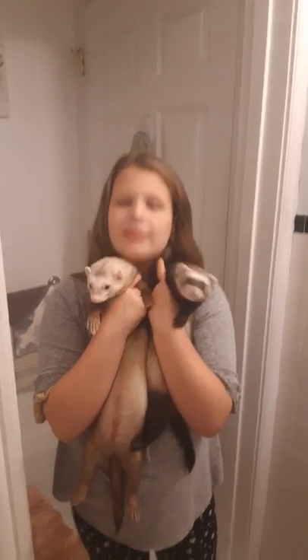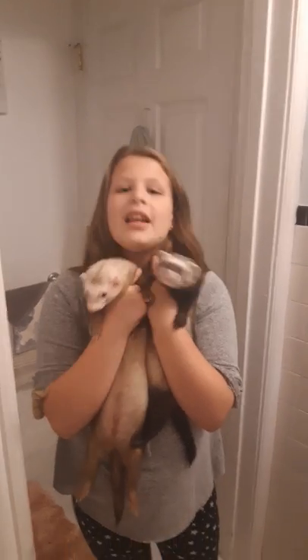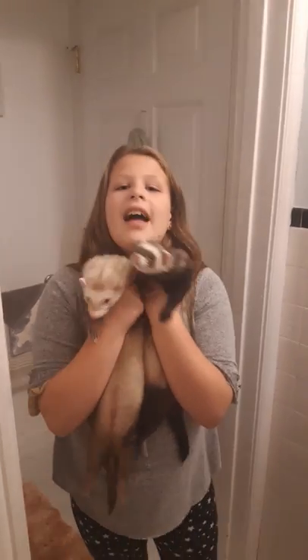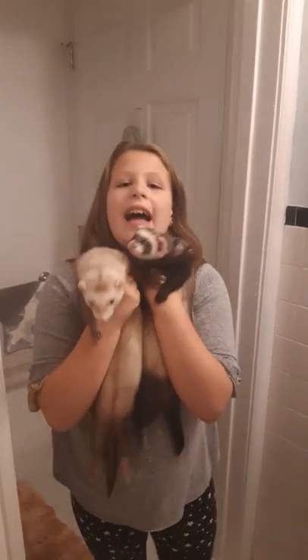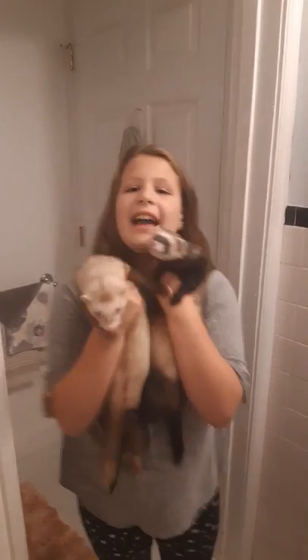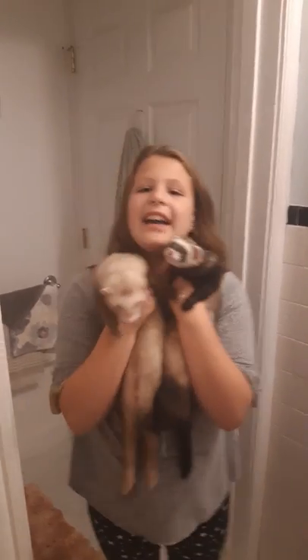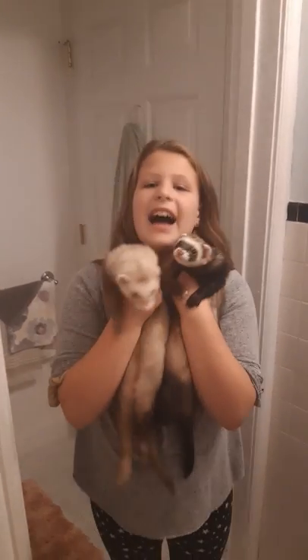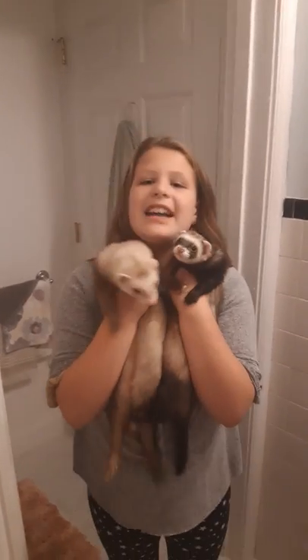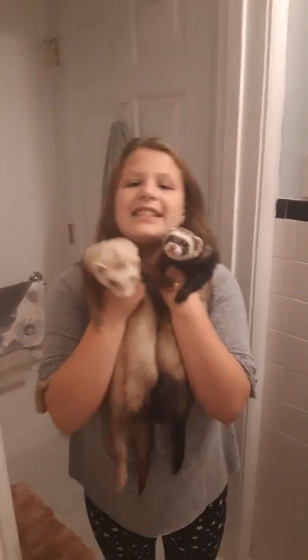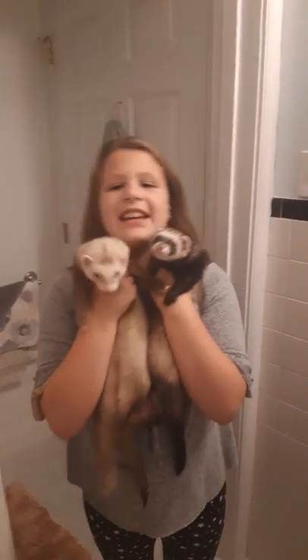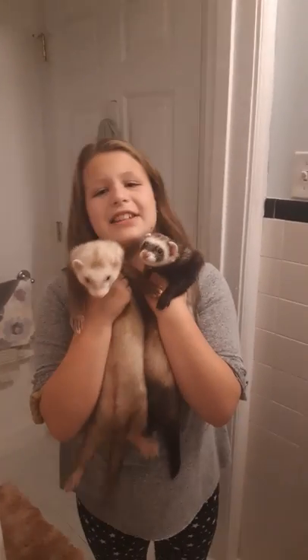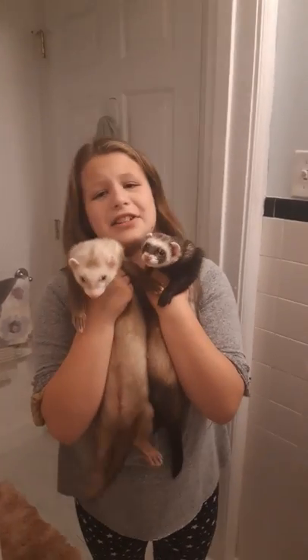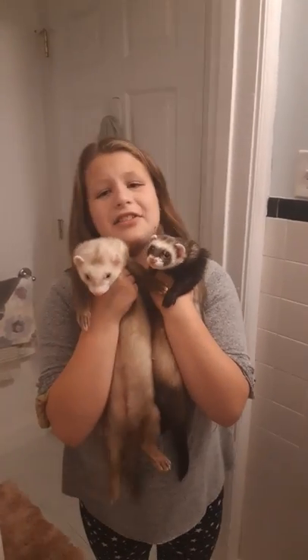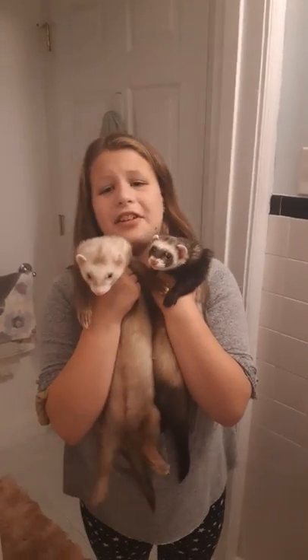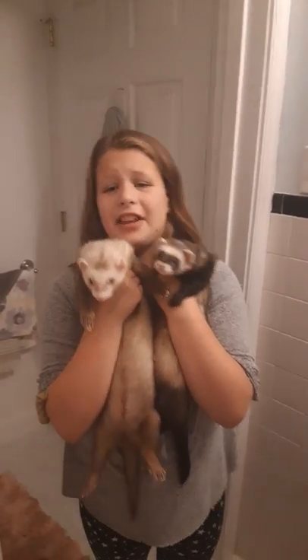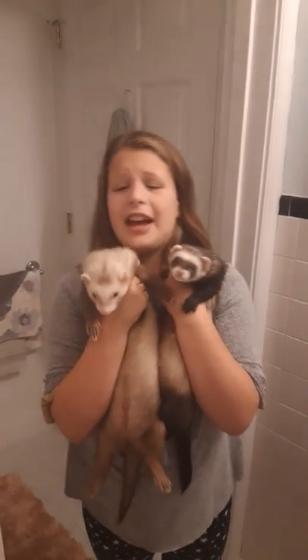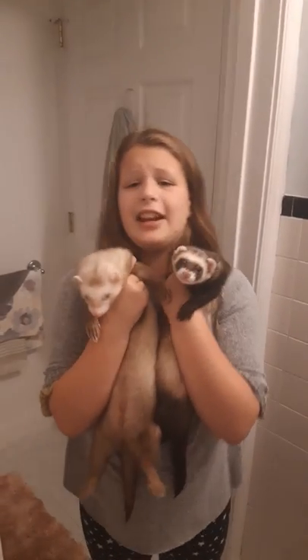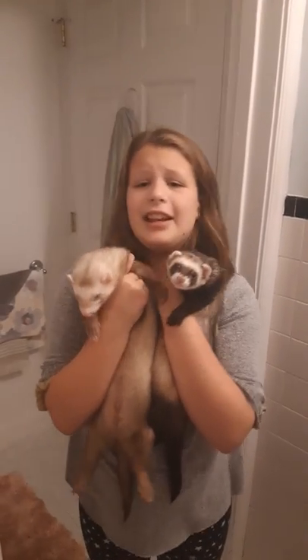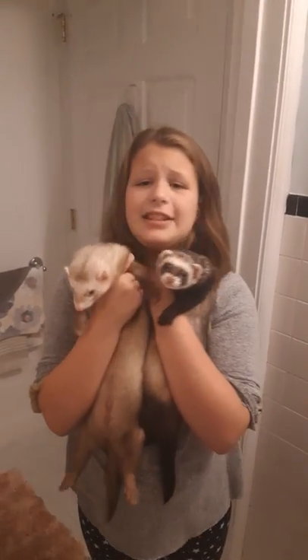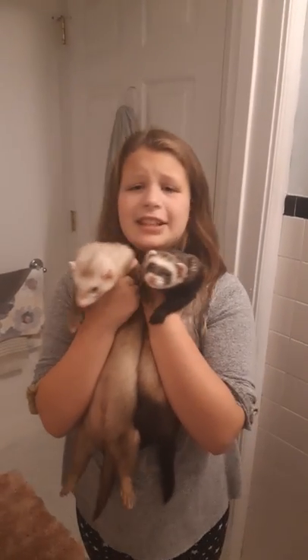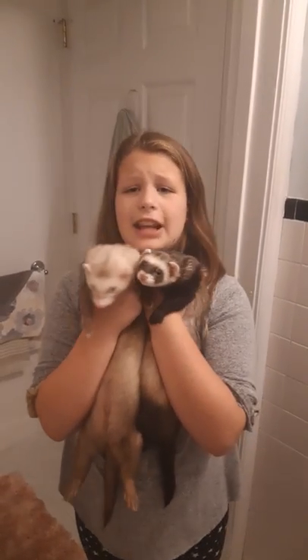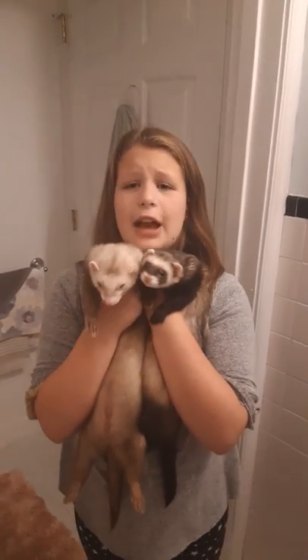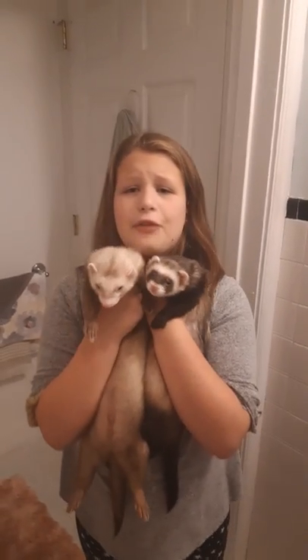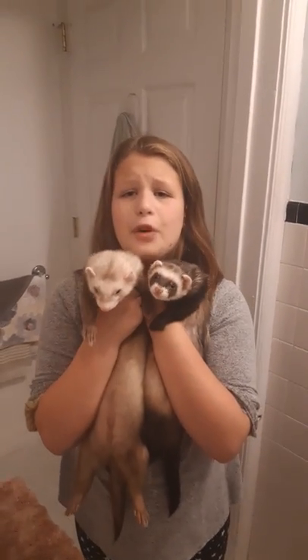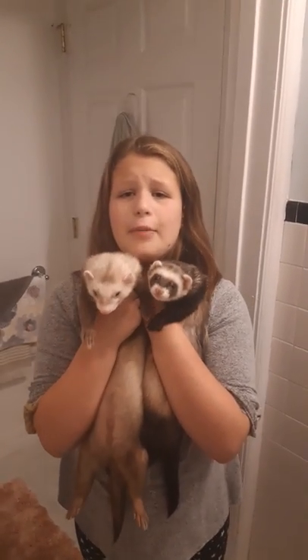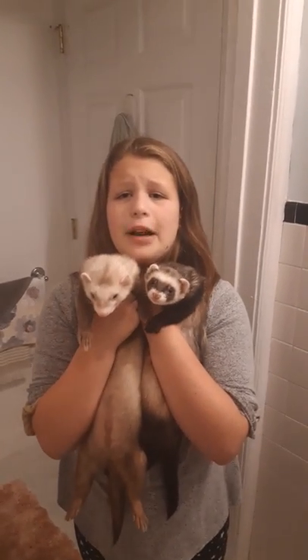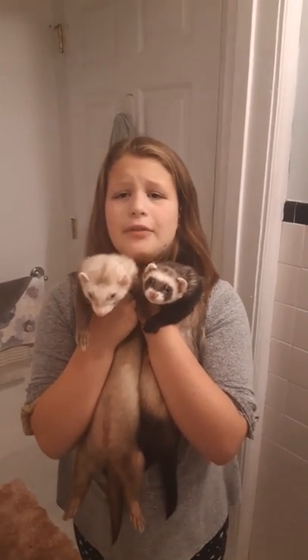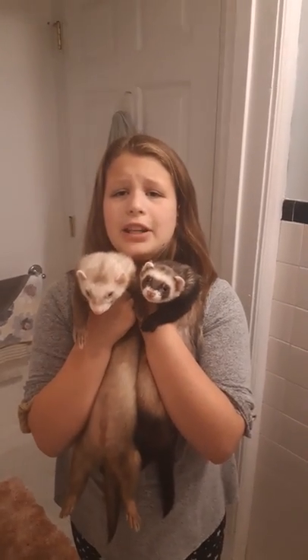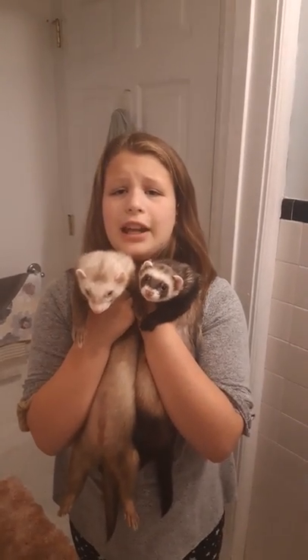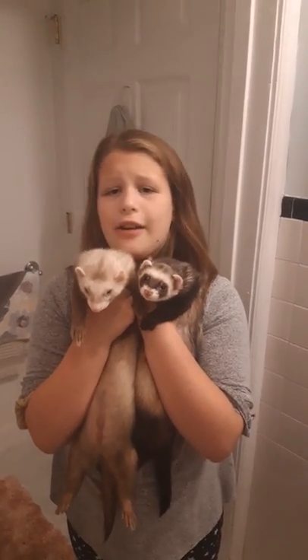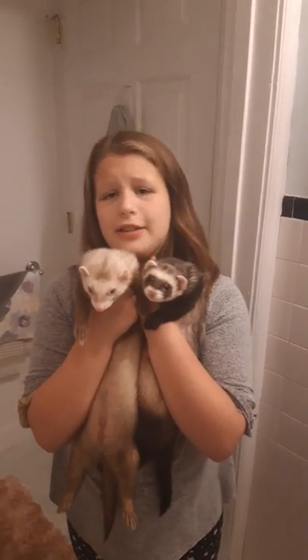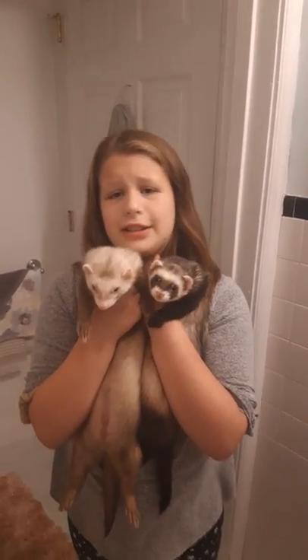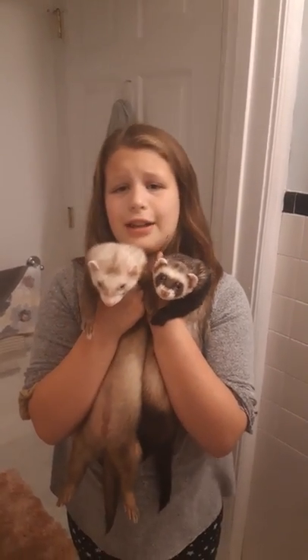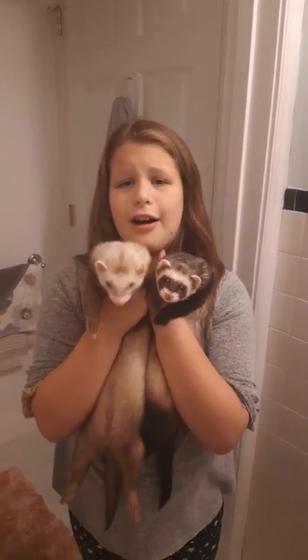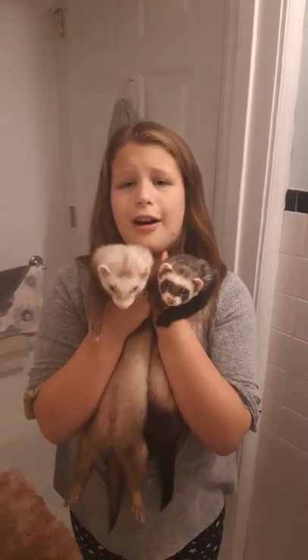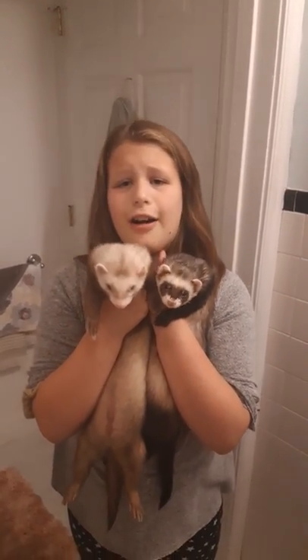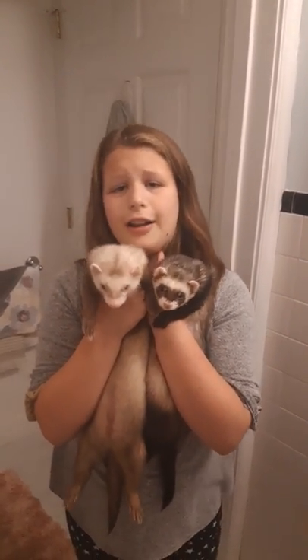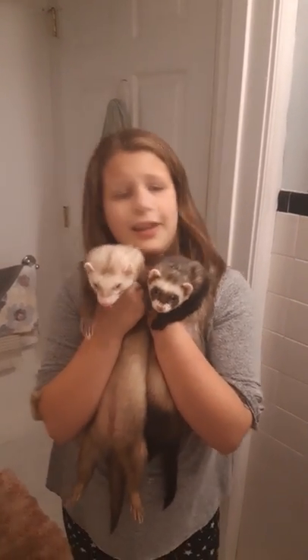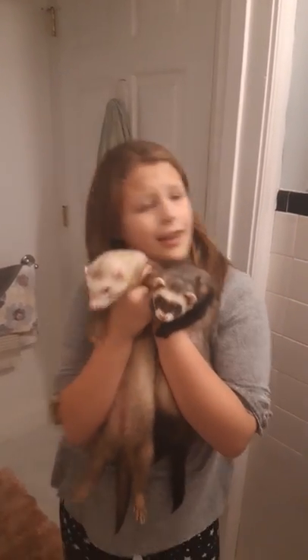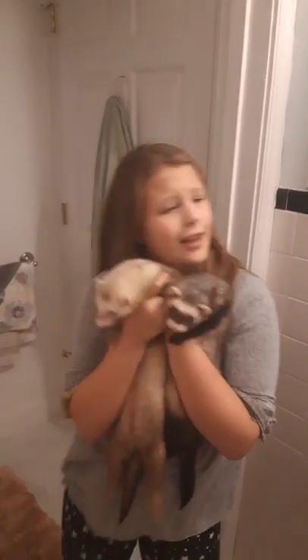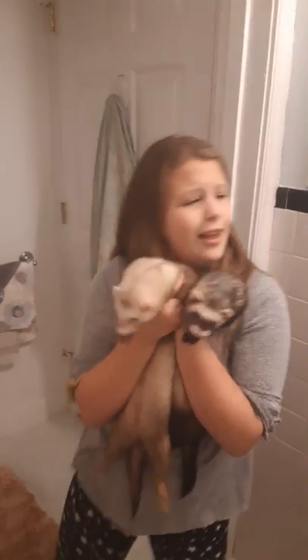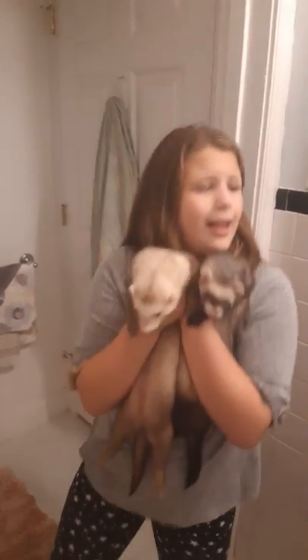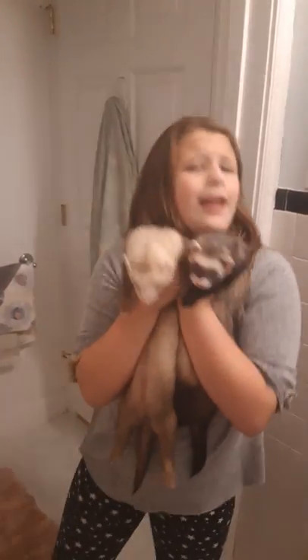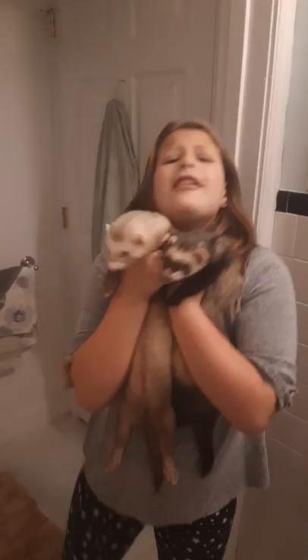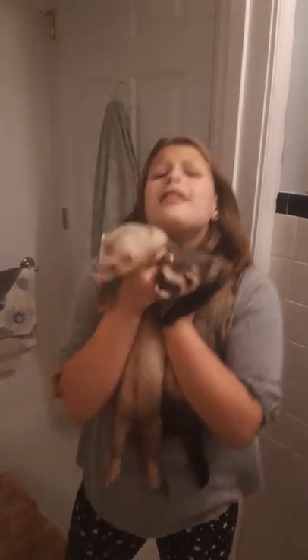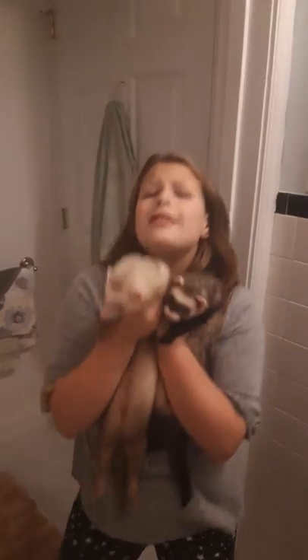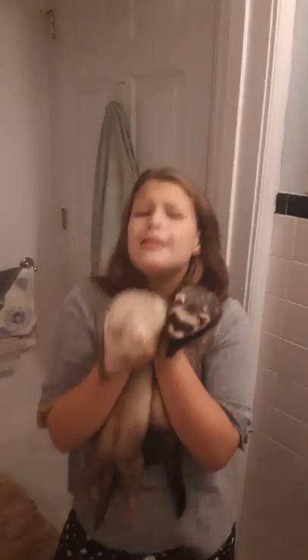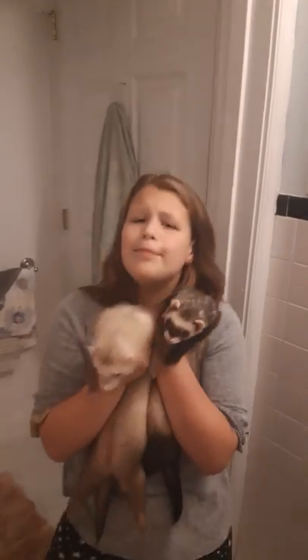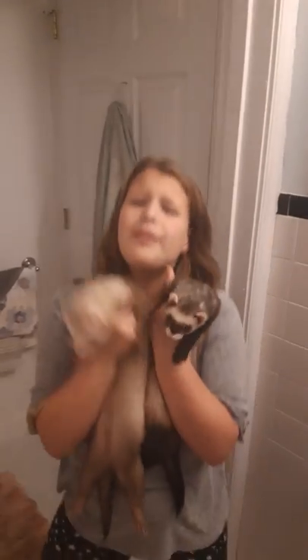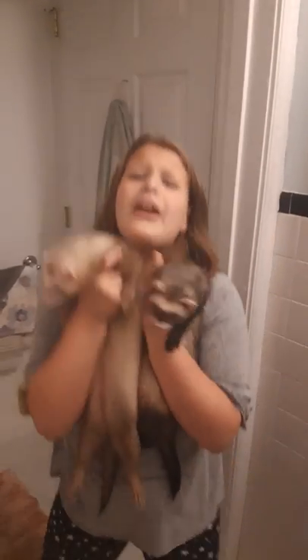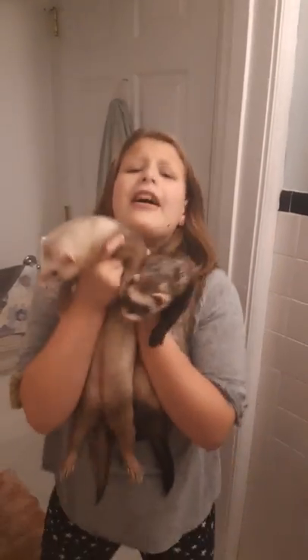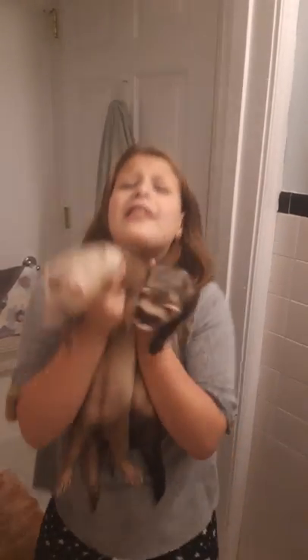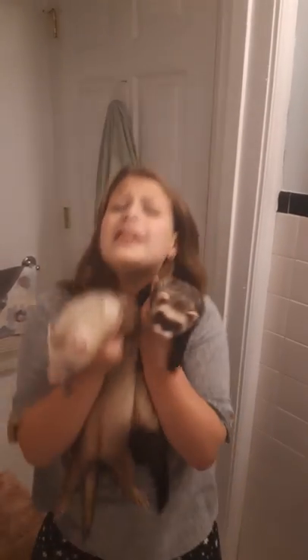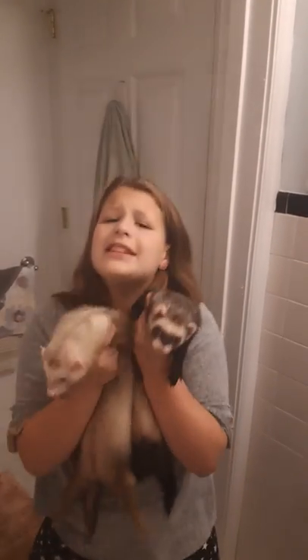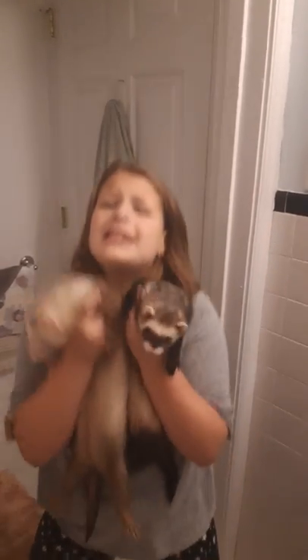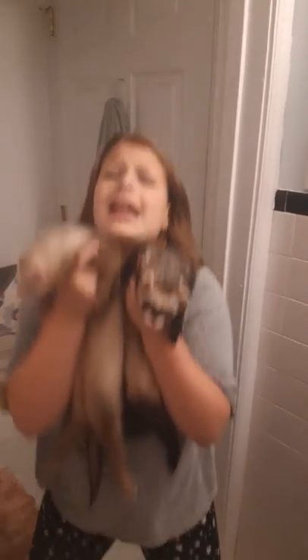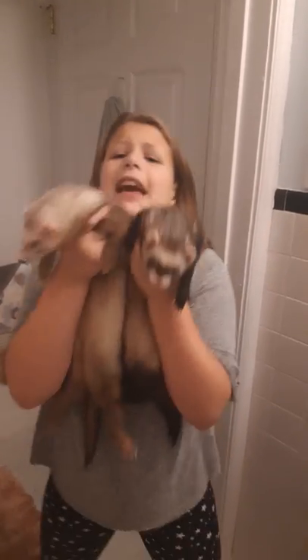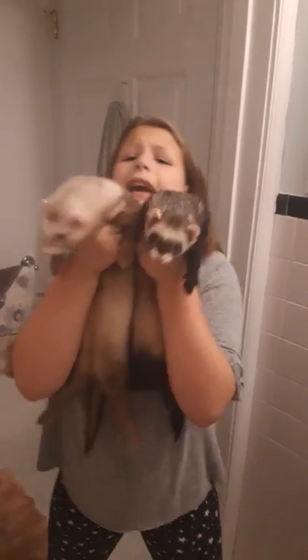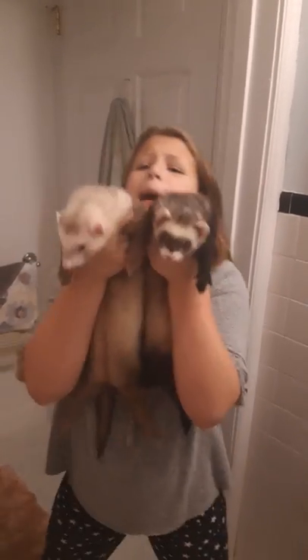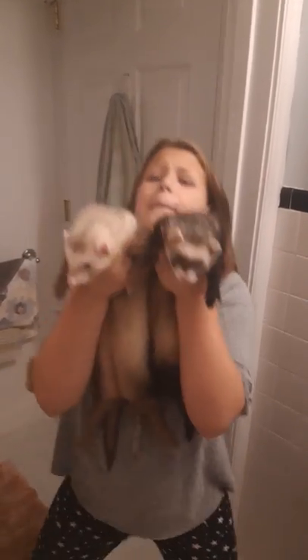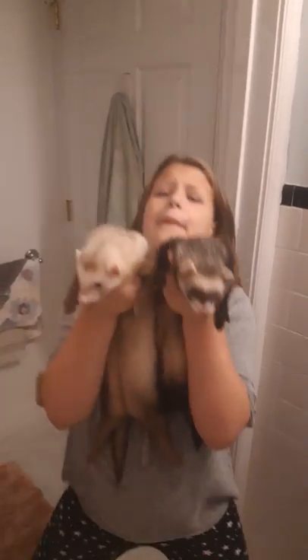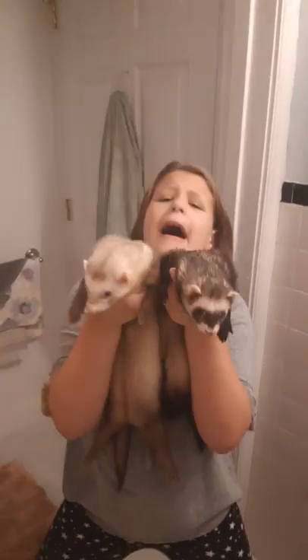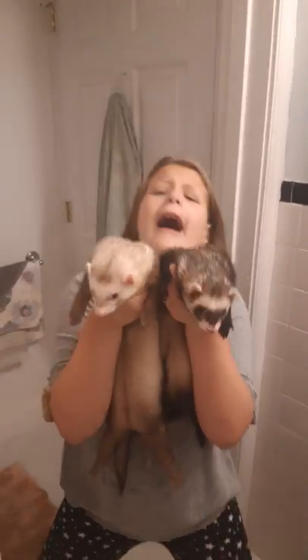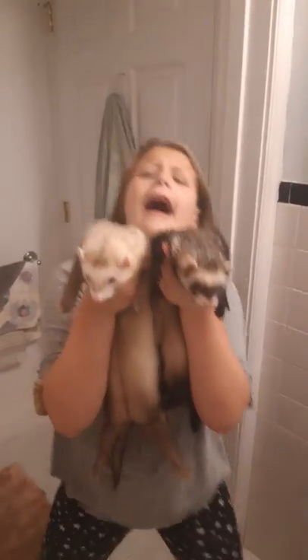Hey guys, it's Joanne and today my video is called Barrets Take a Bath!